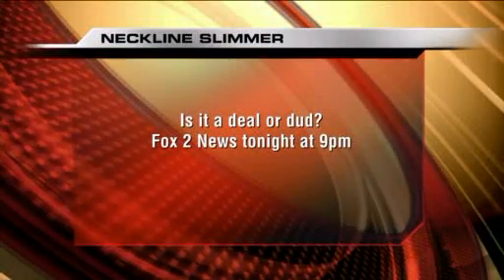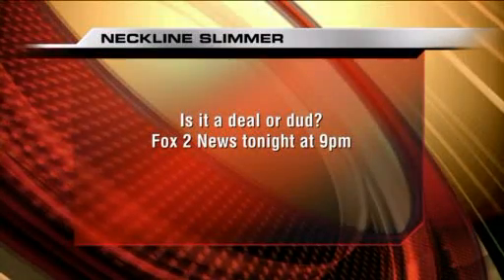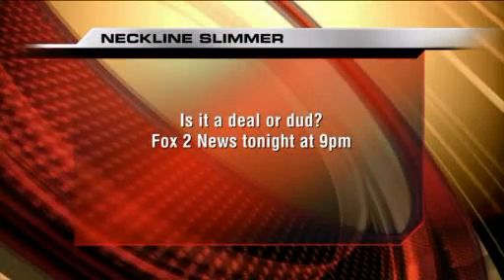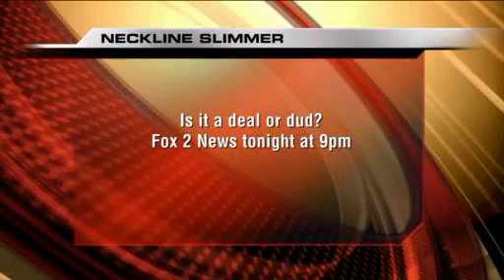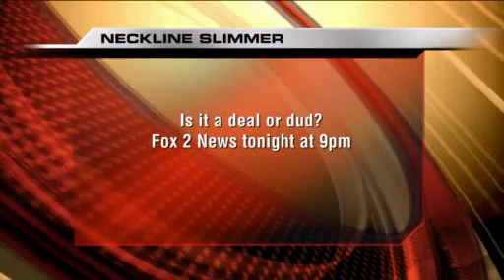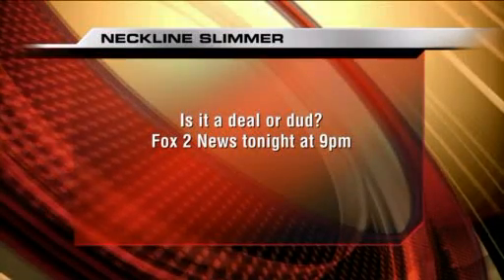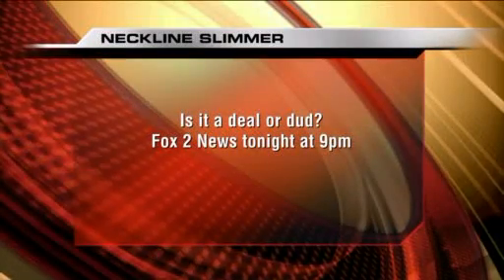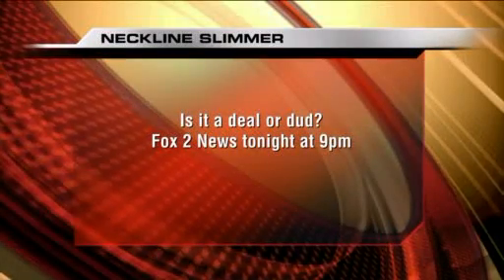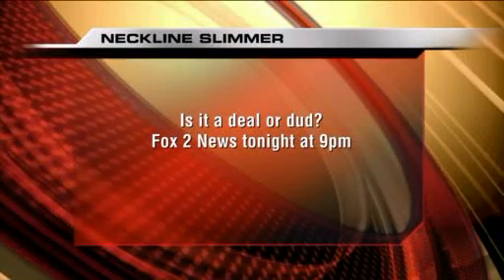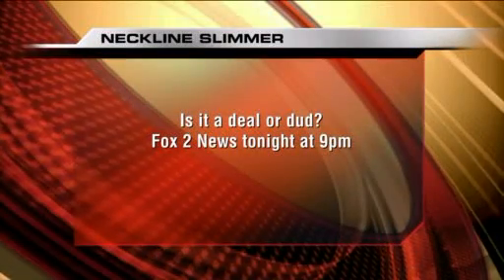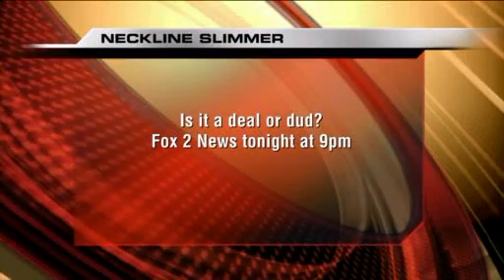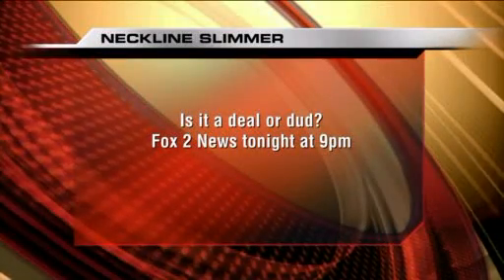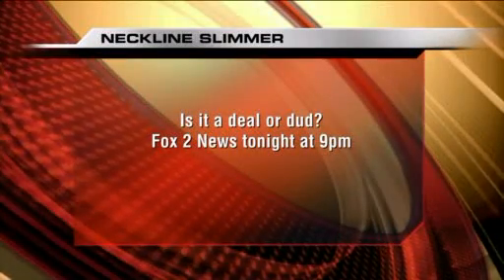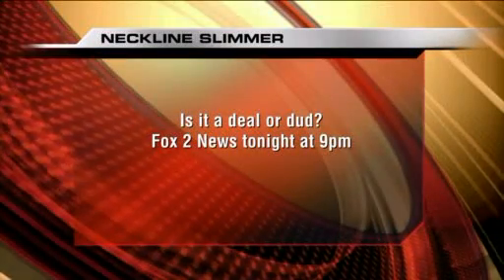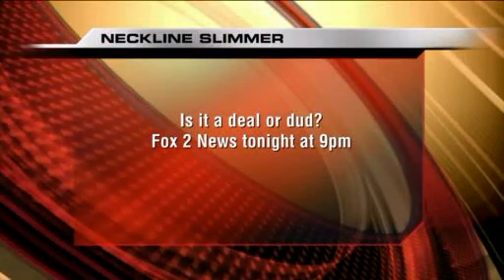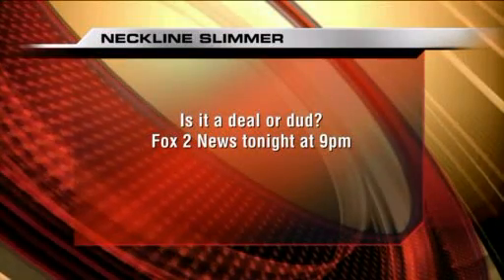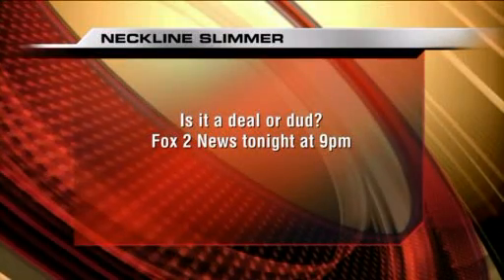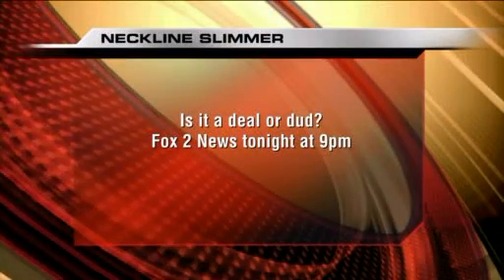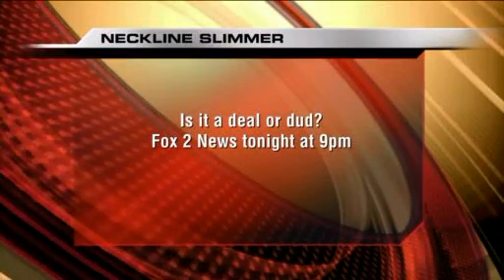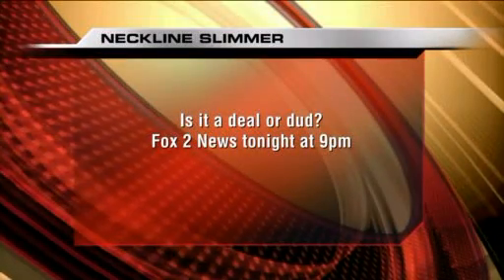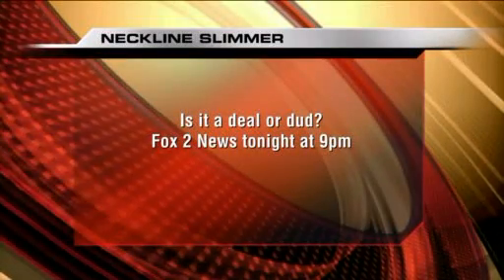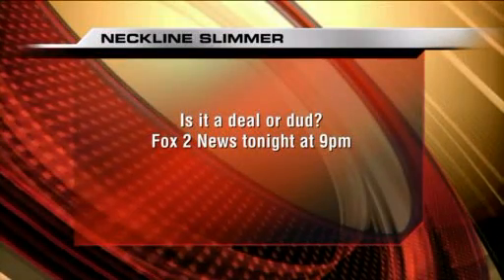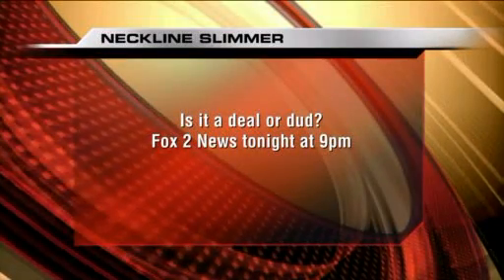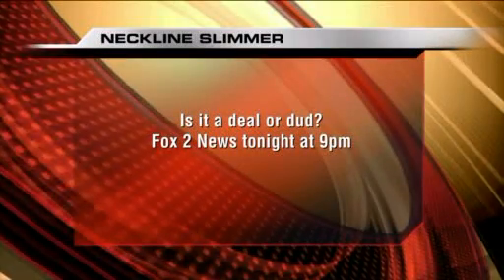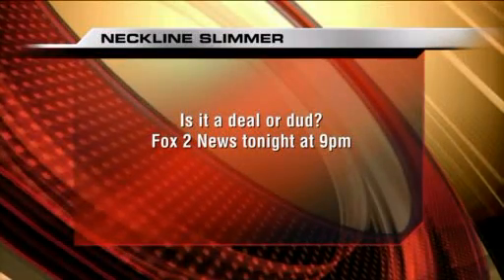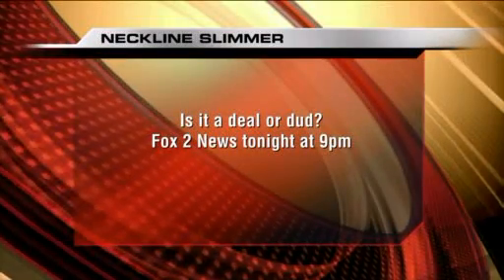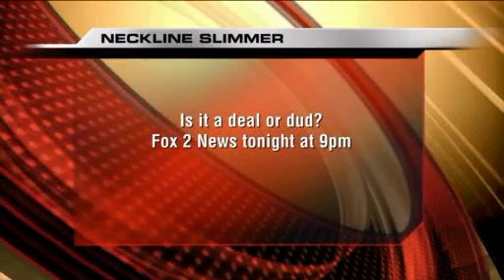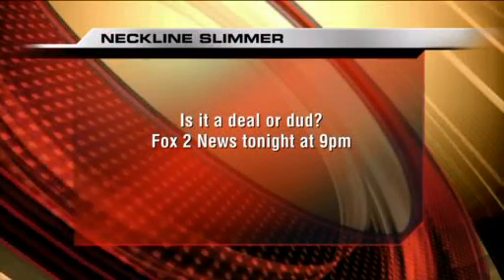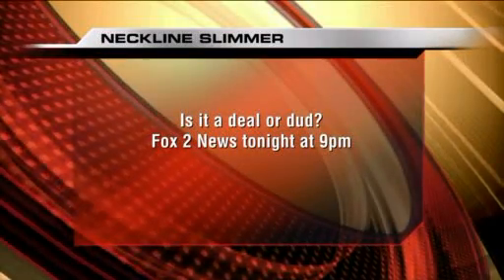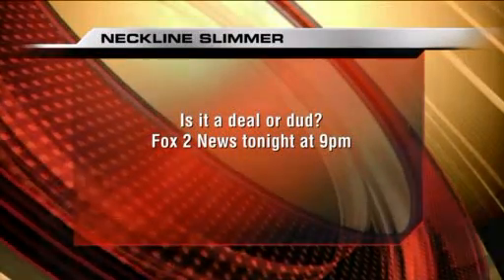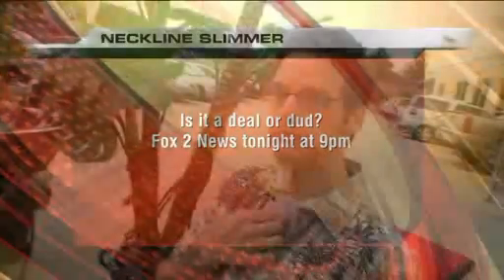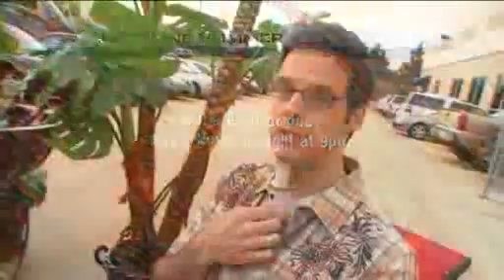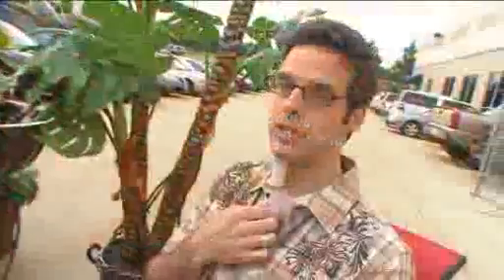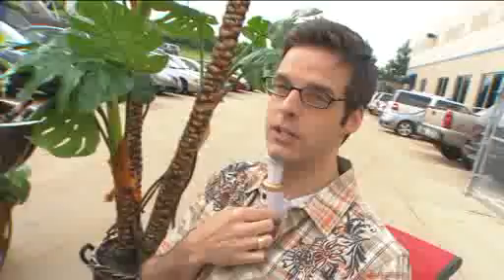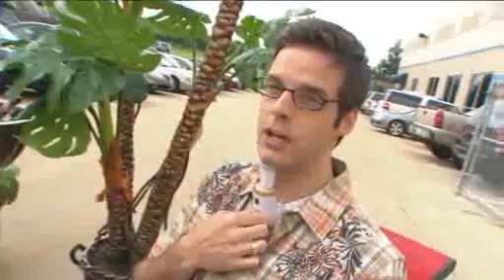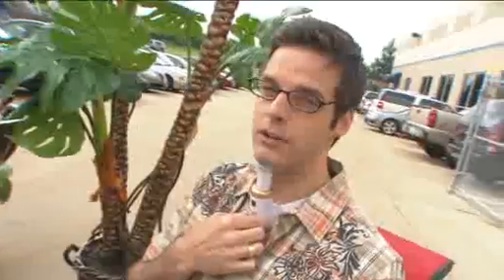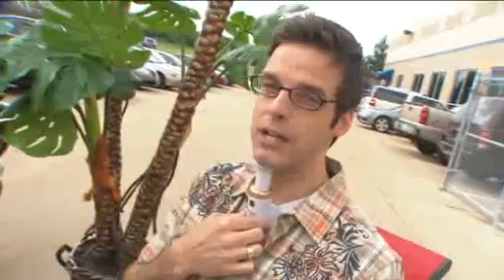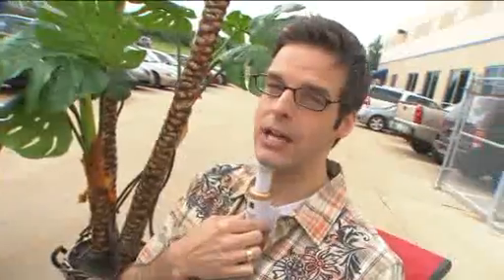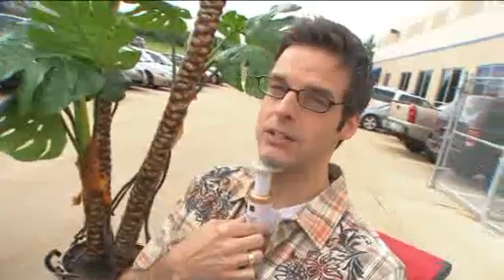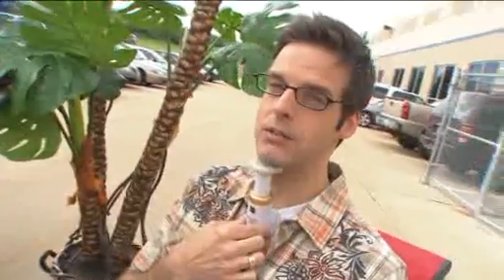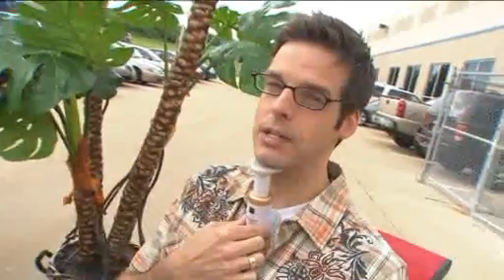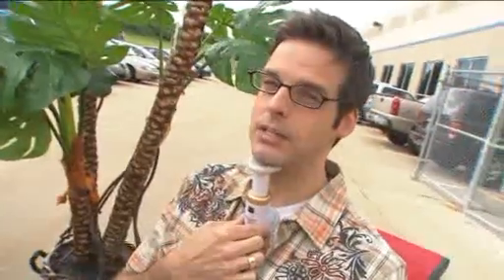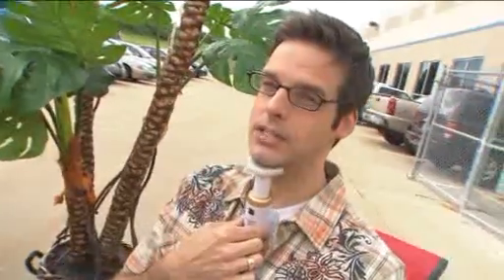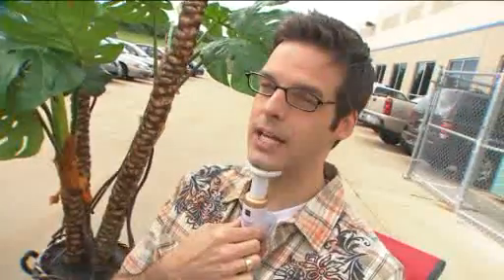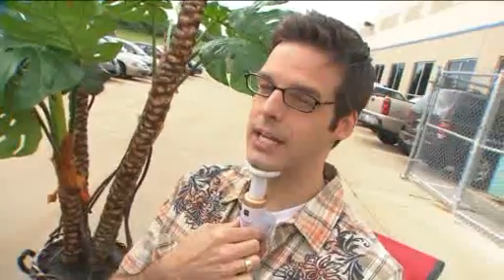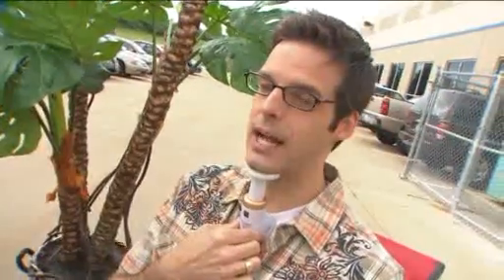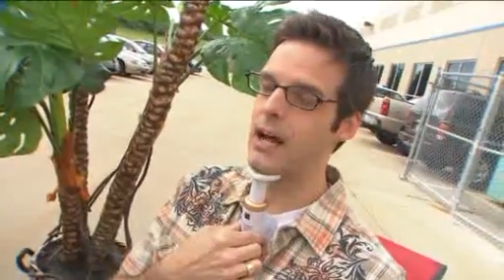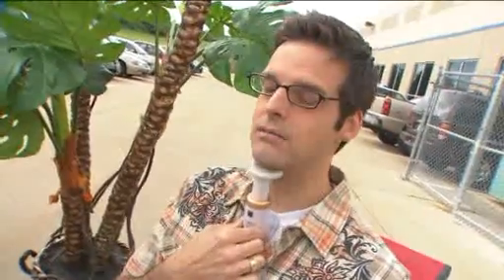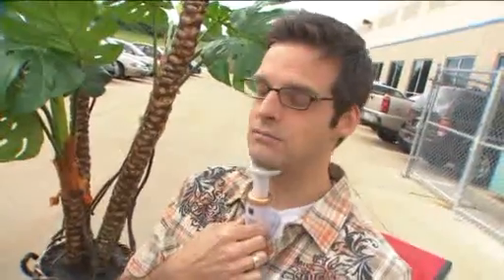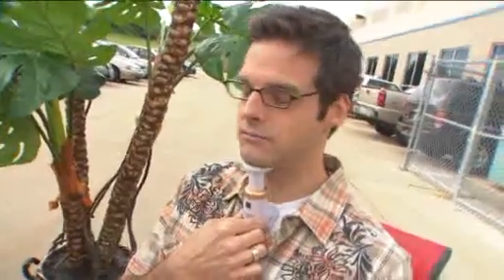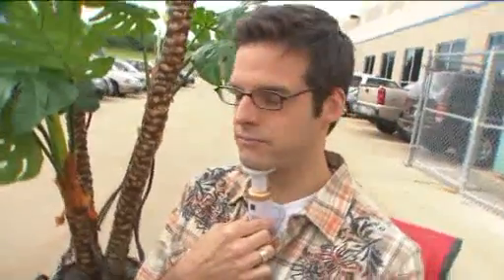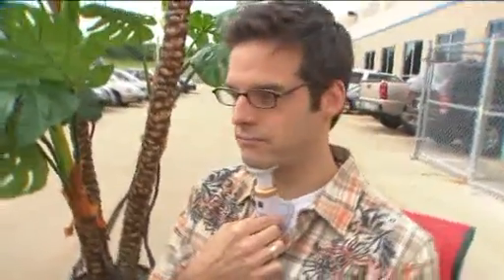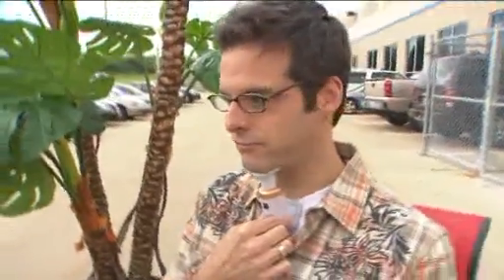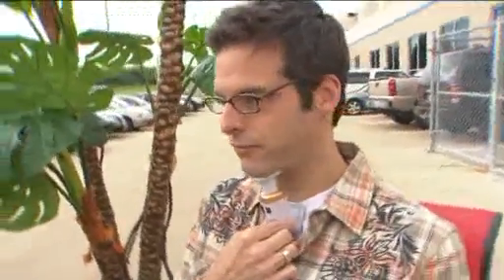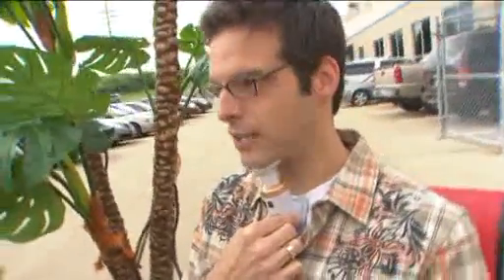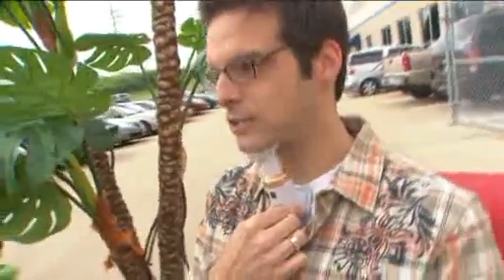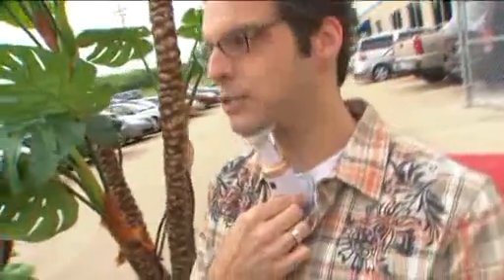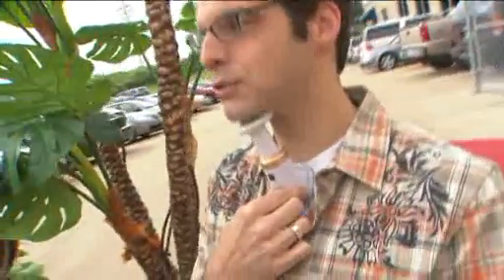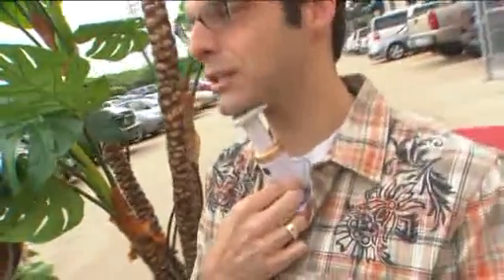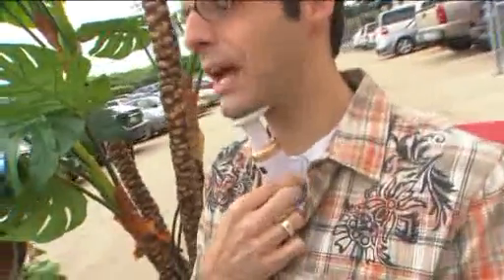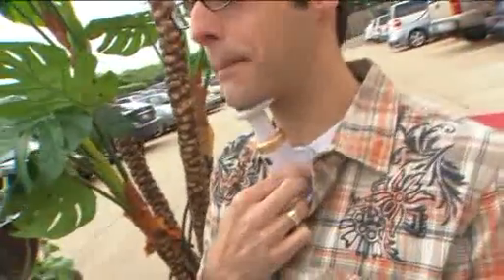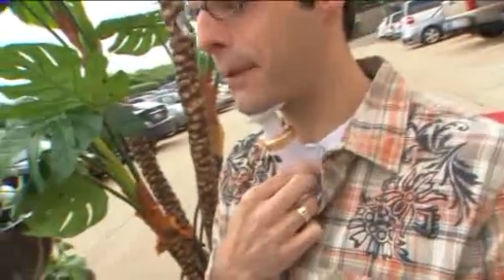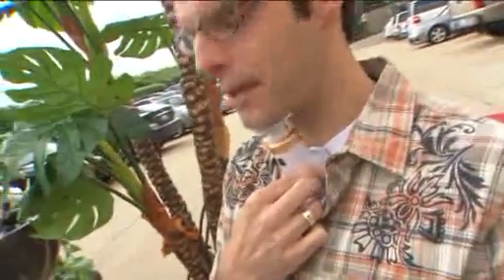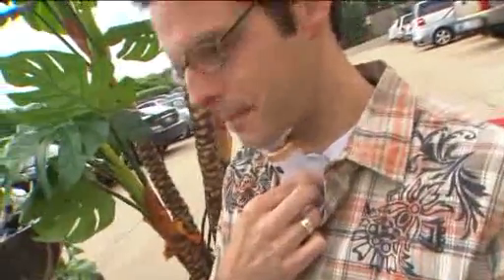Gotcha. You'll see the results tonight on Fox 2 News at 9 o'clock. There you go — you got to tune in to check it out. Fox 2 News at 9 p.m.